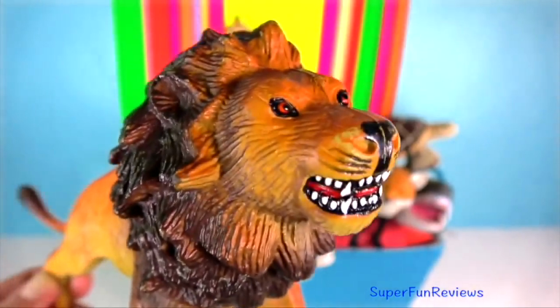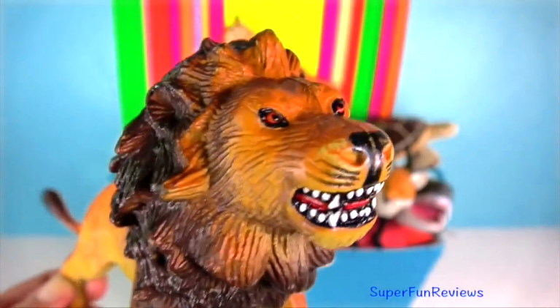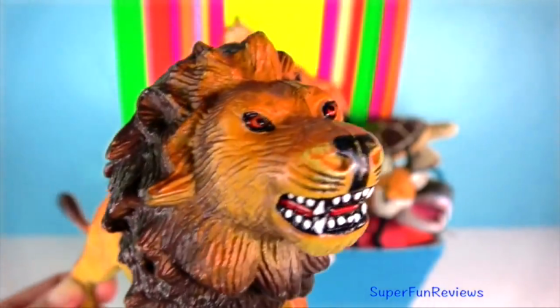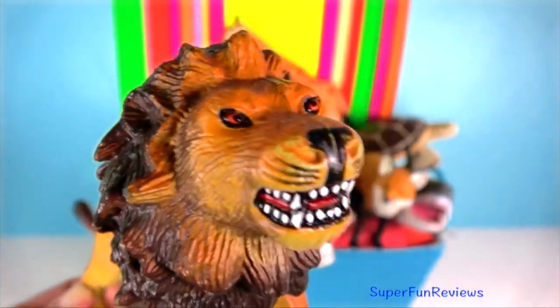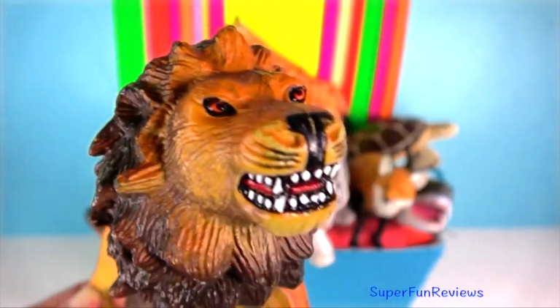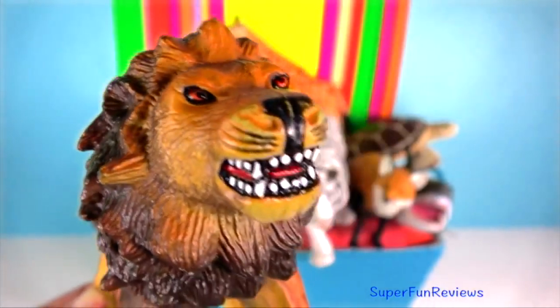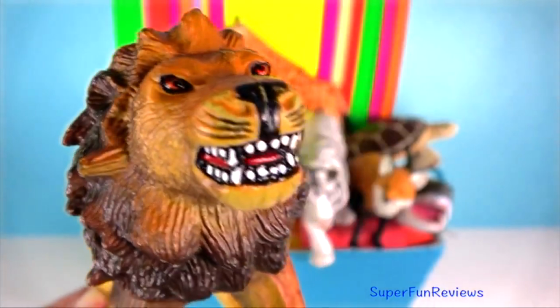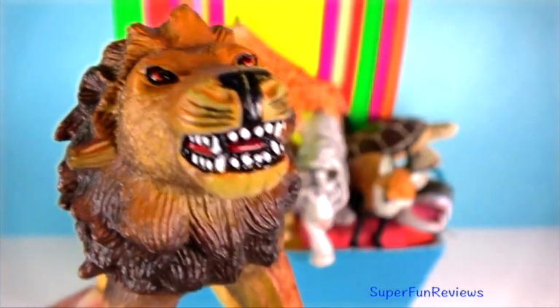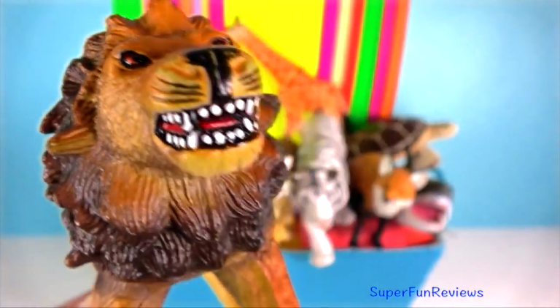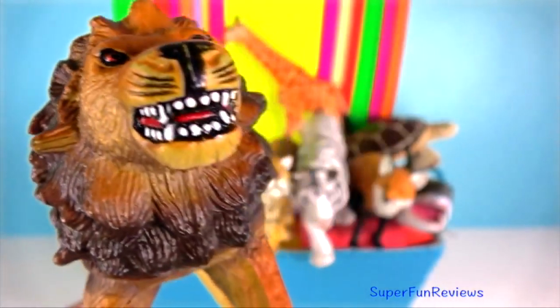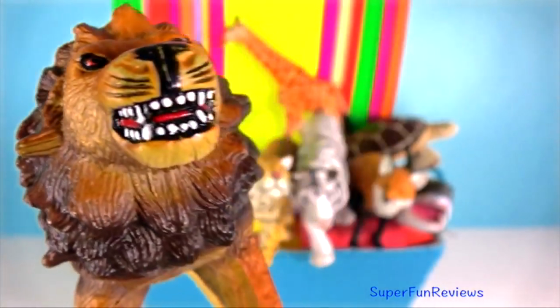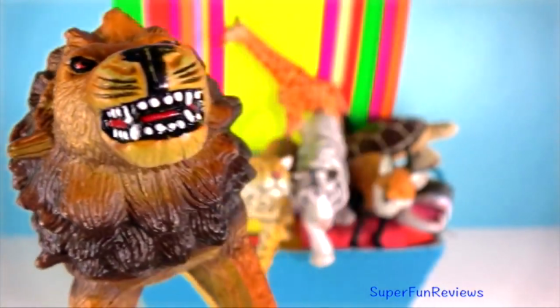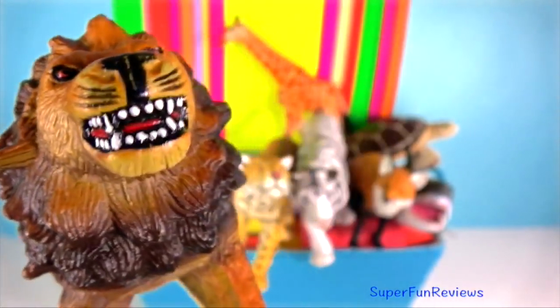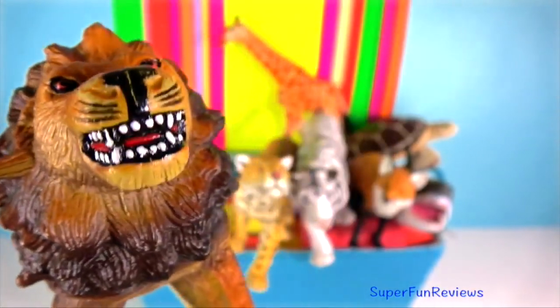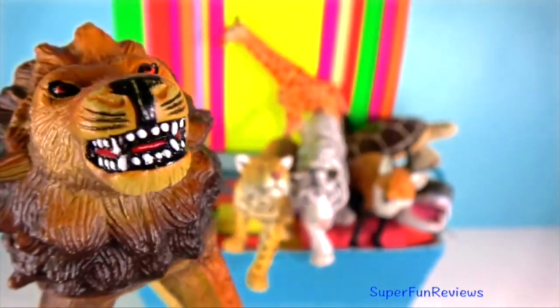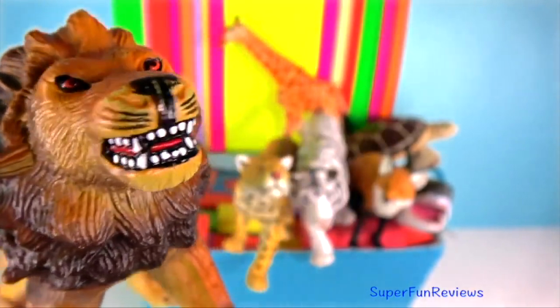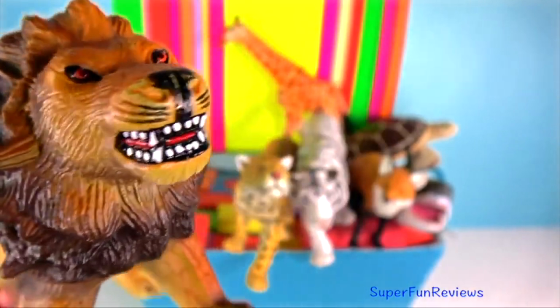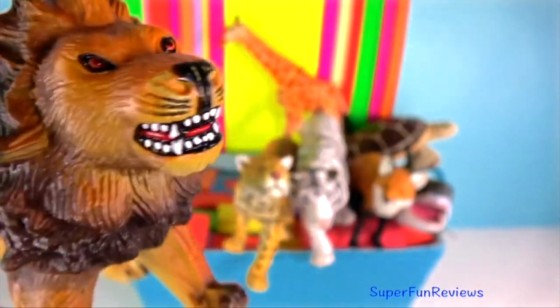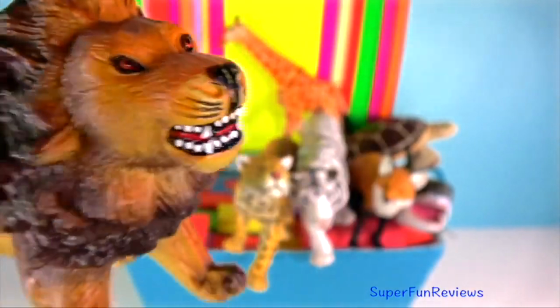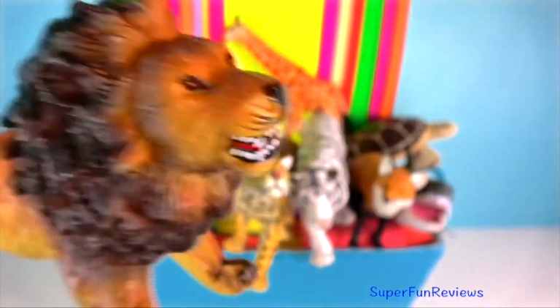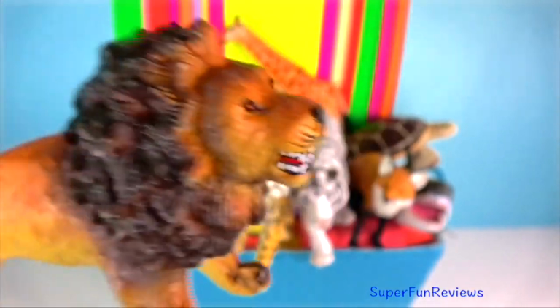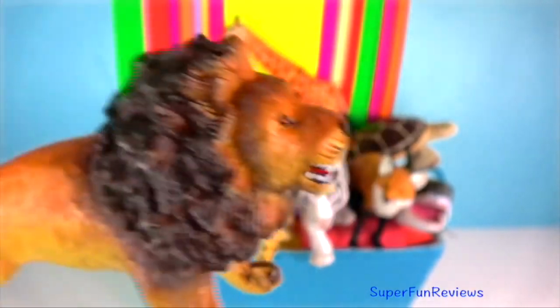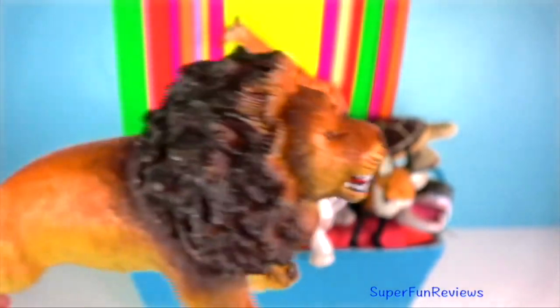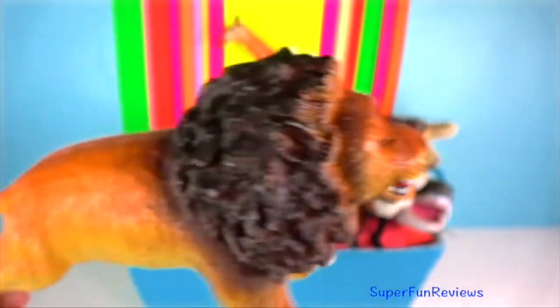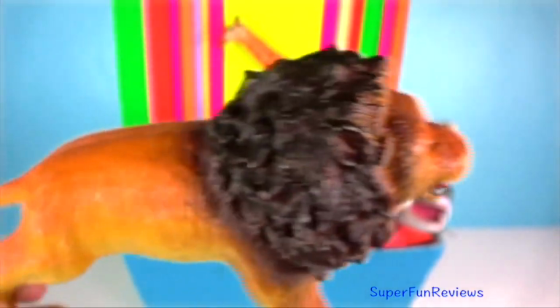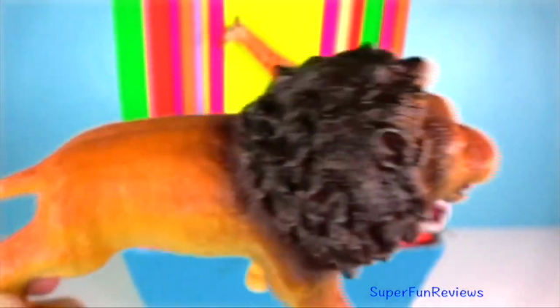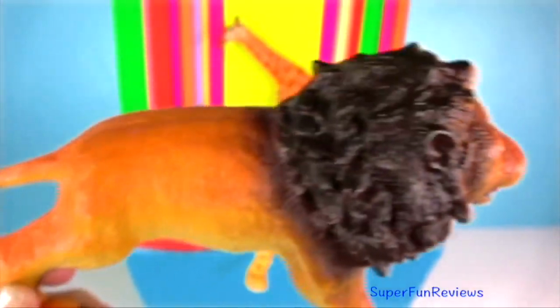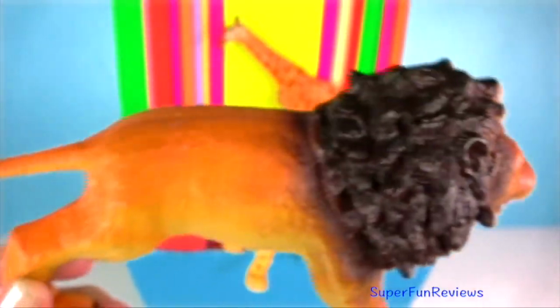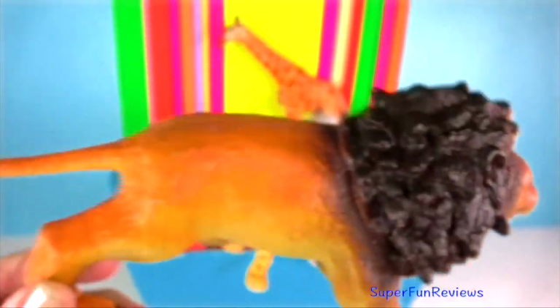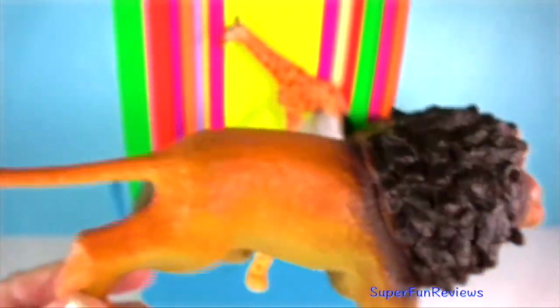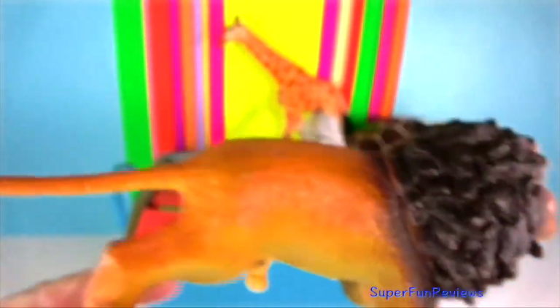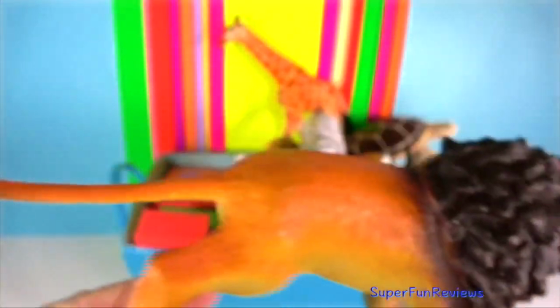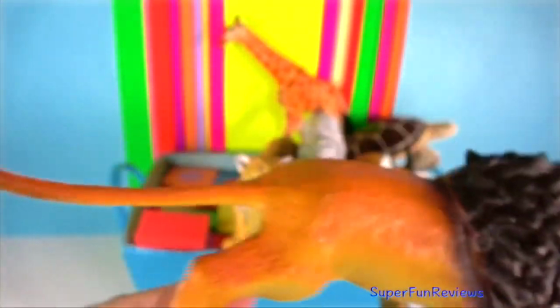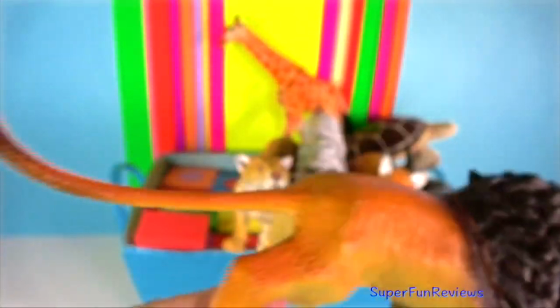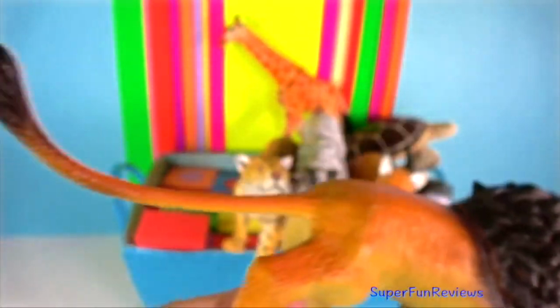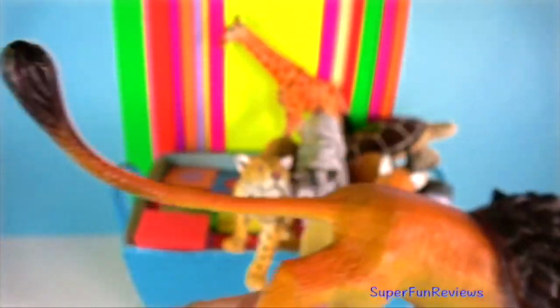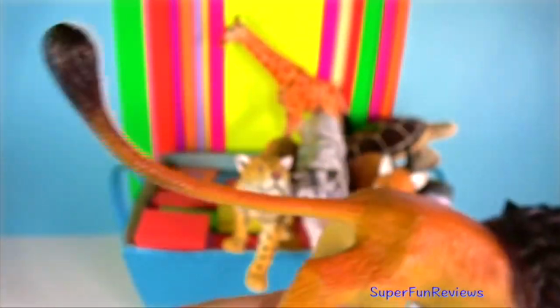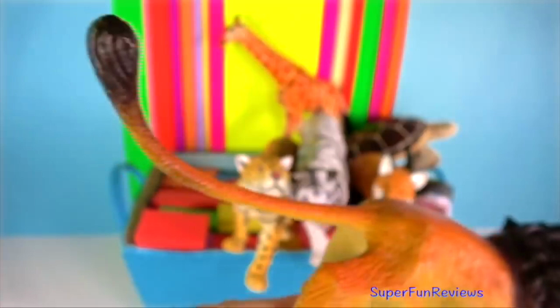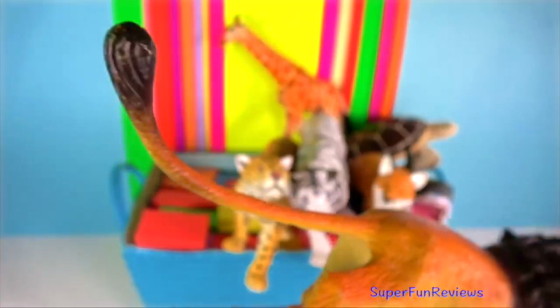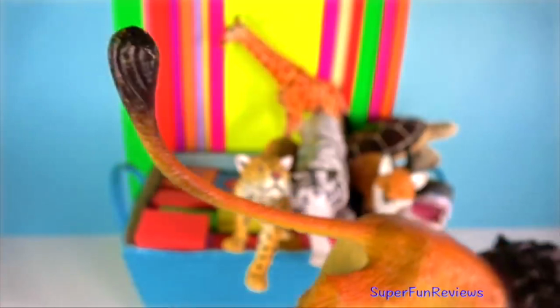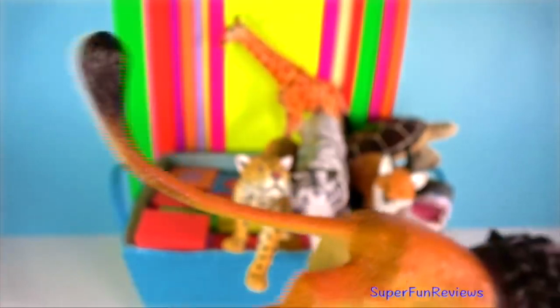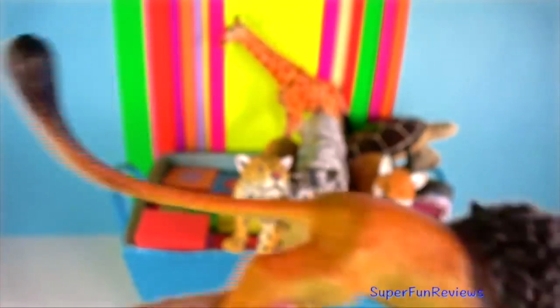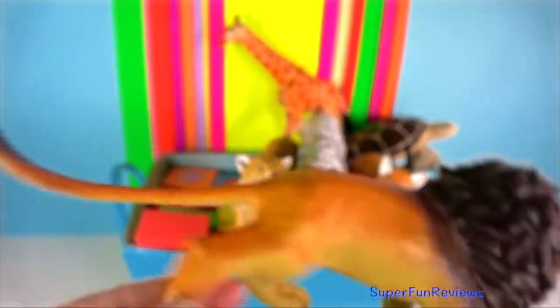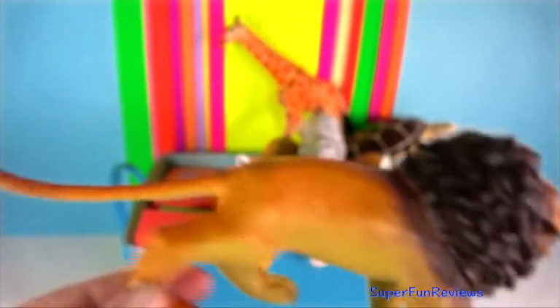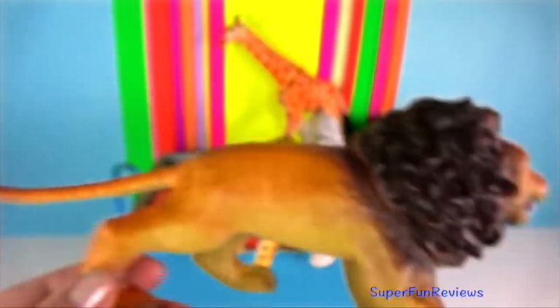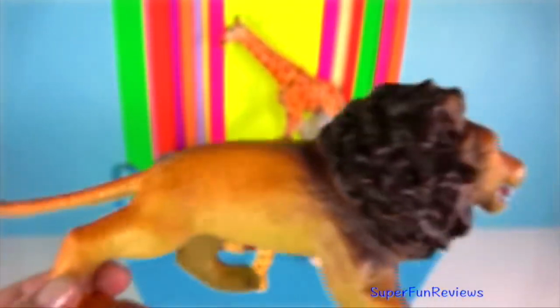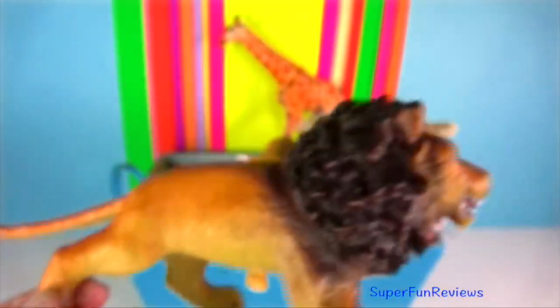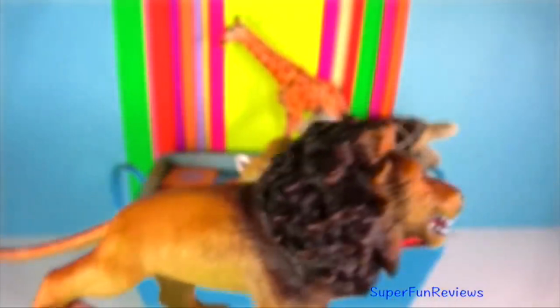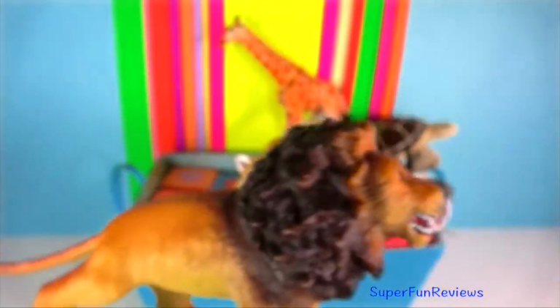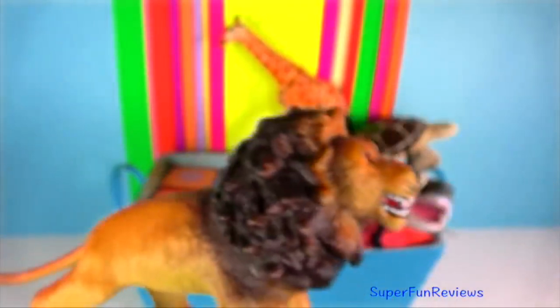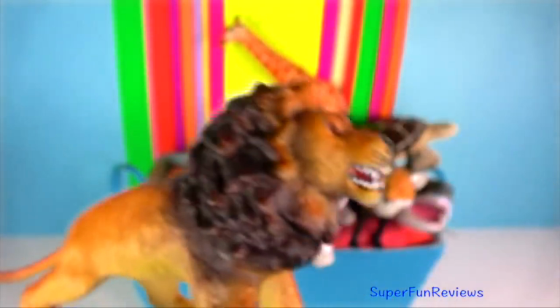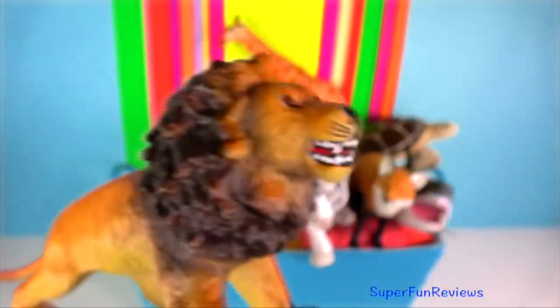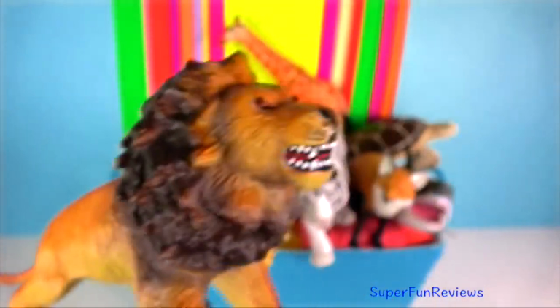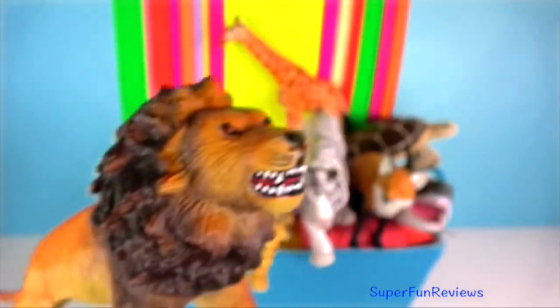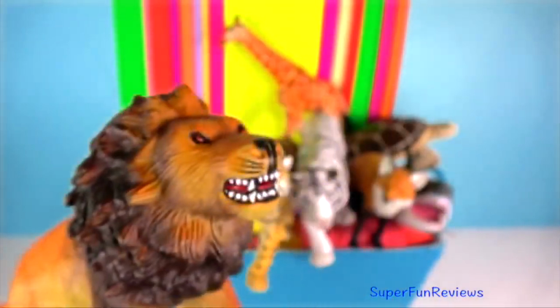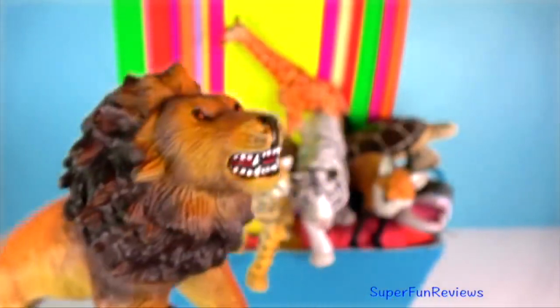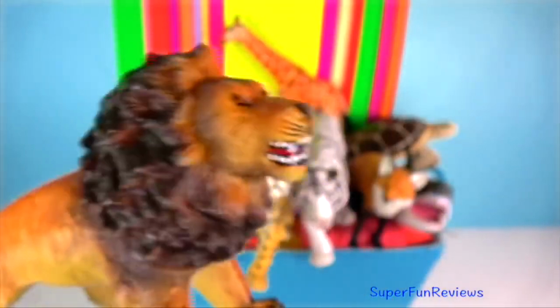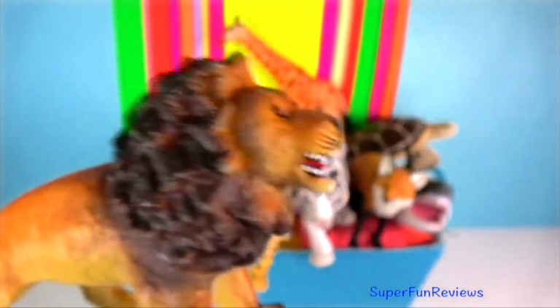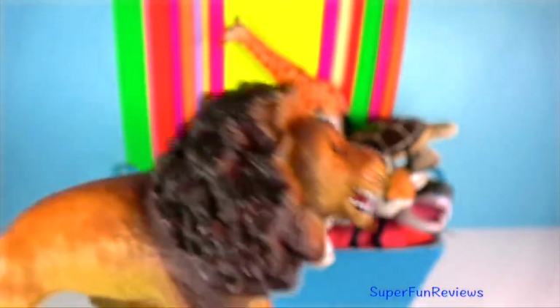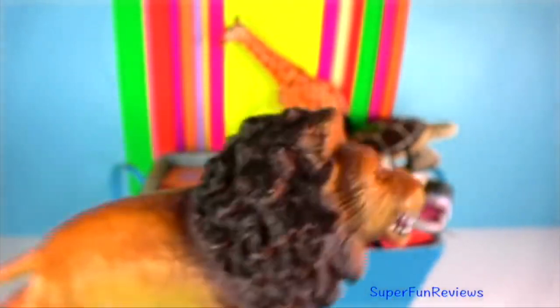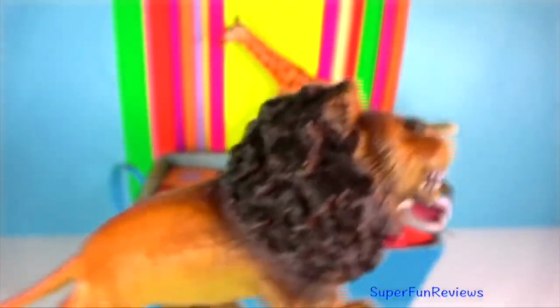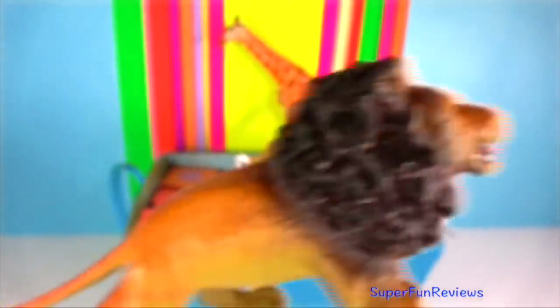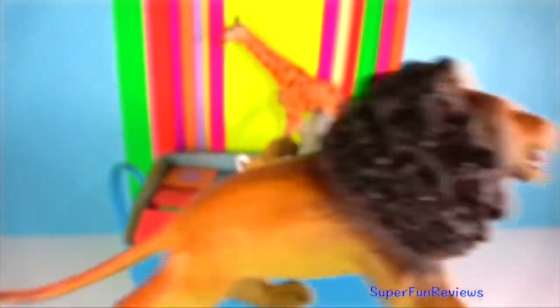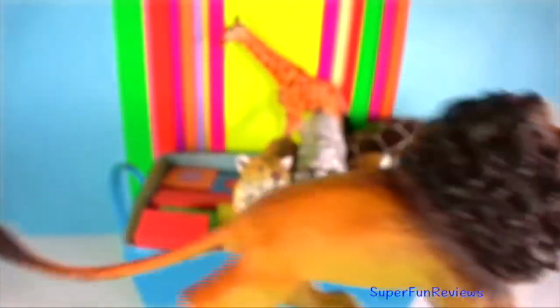Lion — they can make such a large roar because the cartilage in their throats has turned to bone.